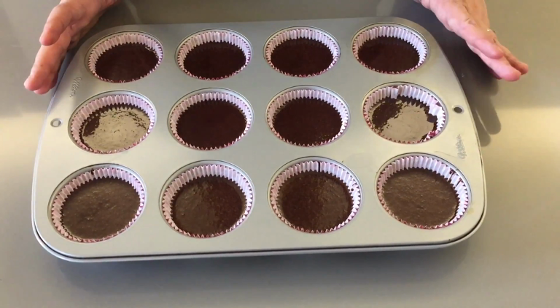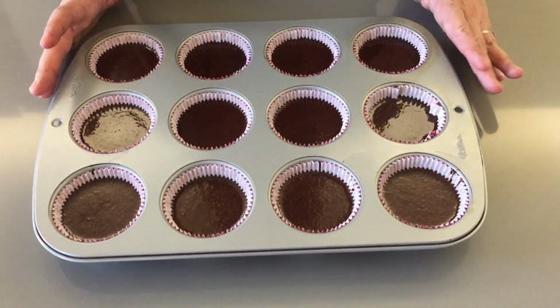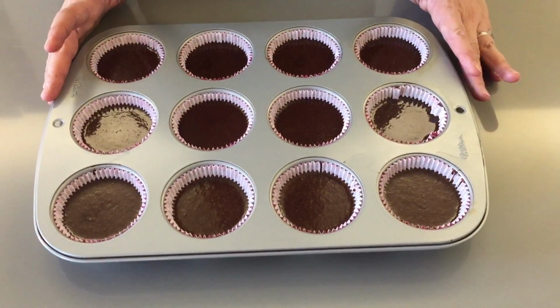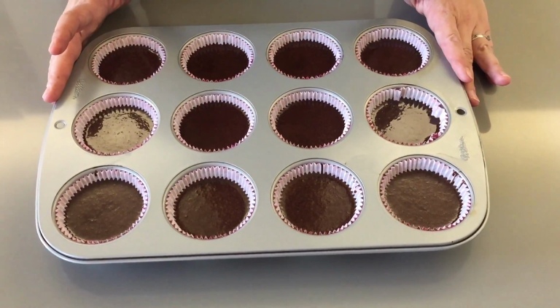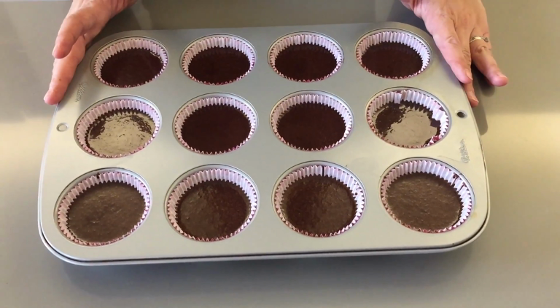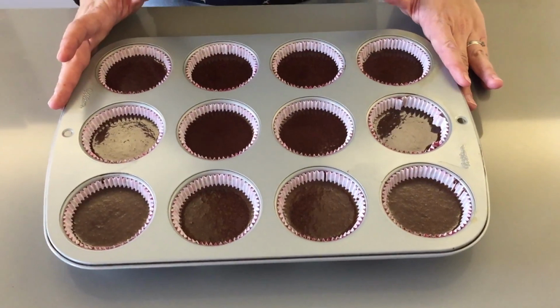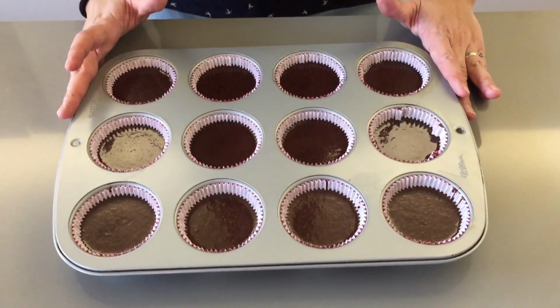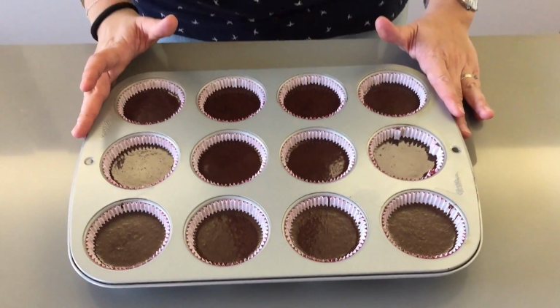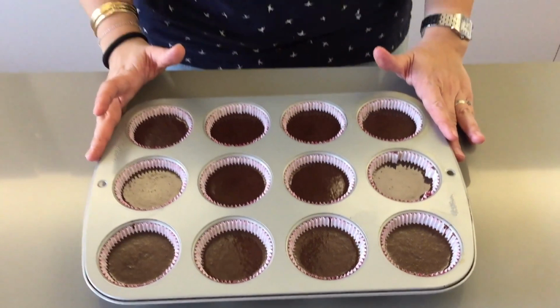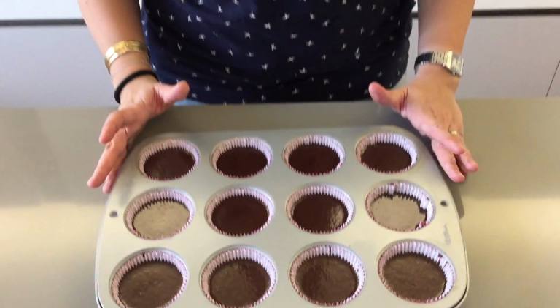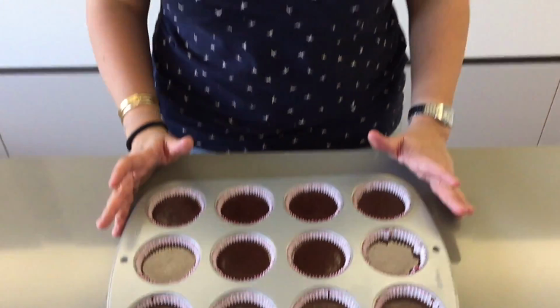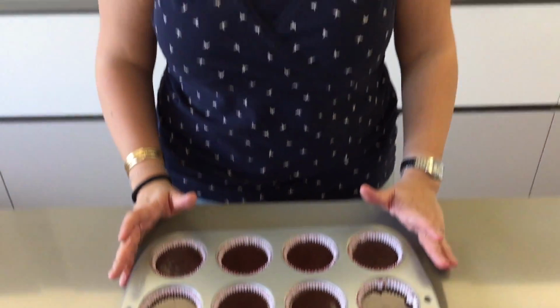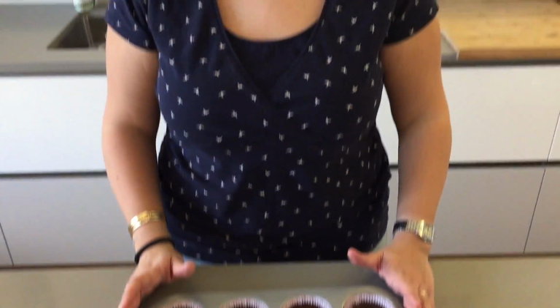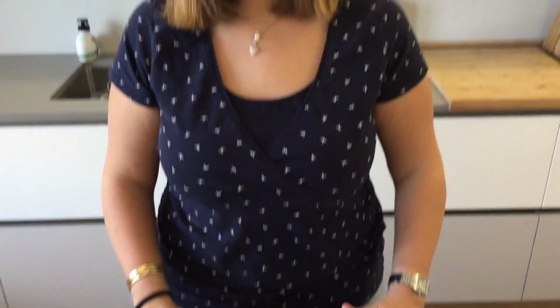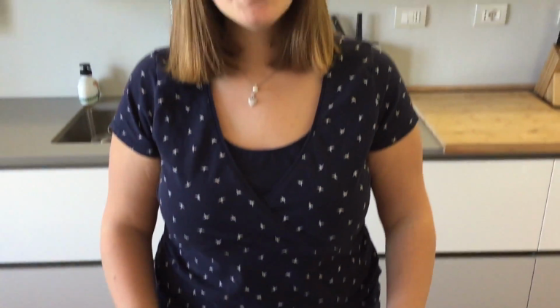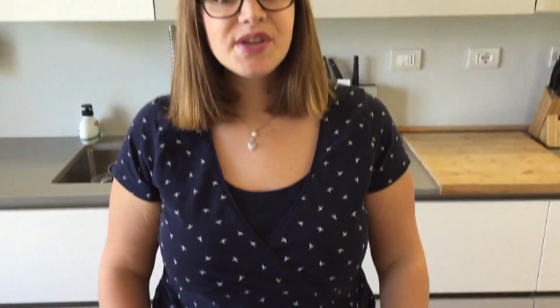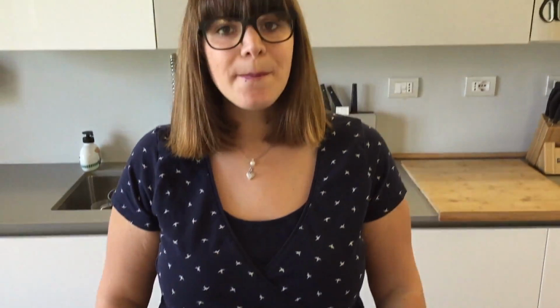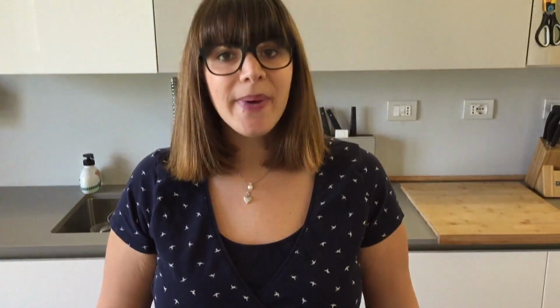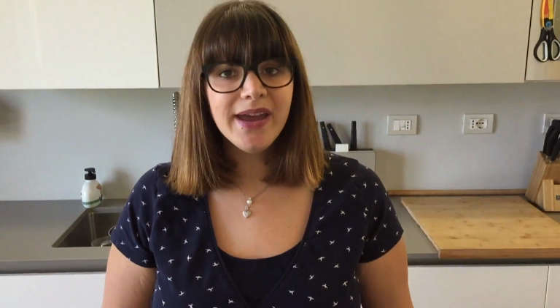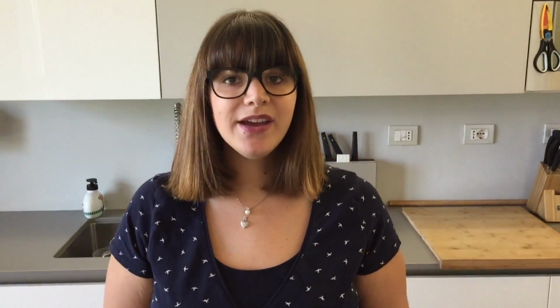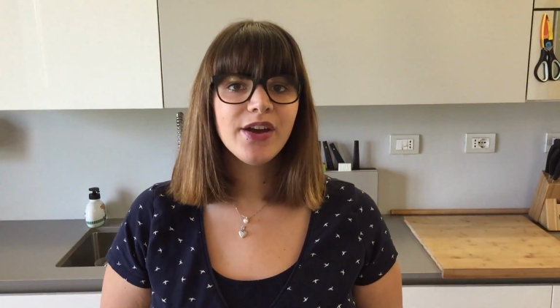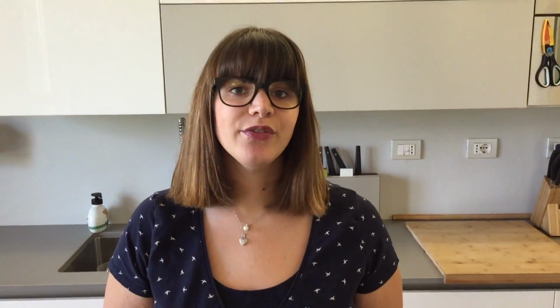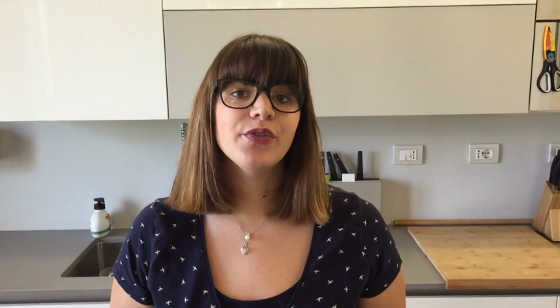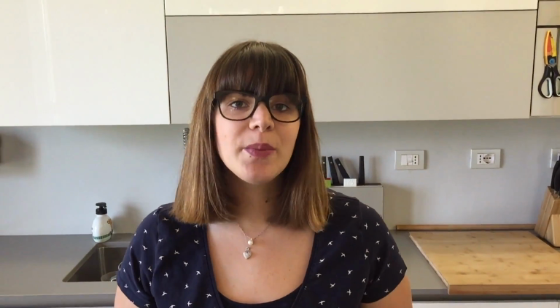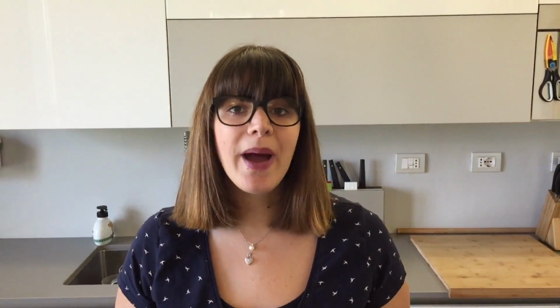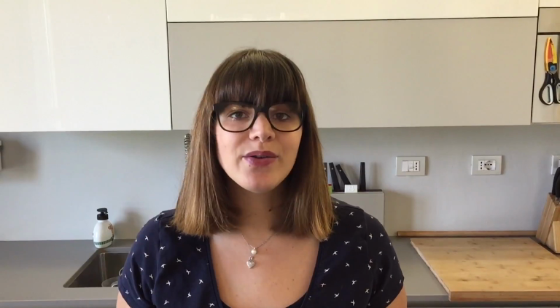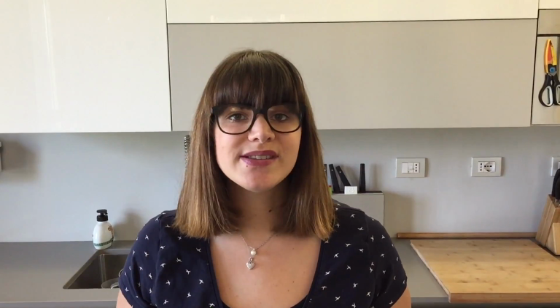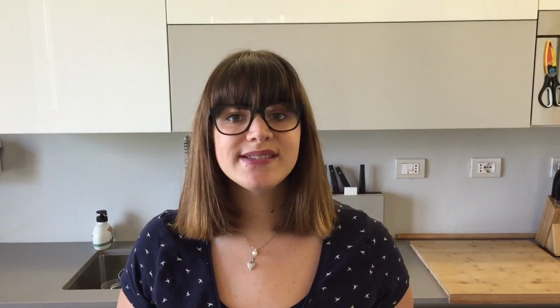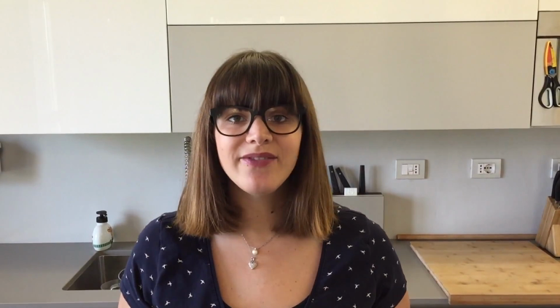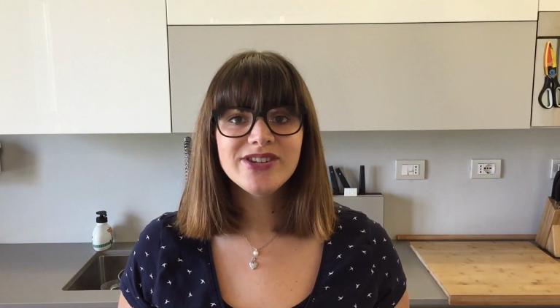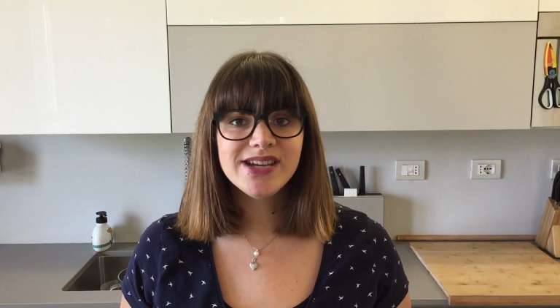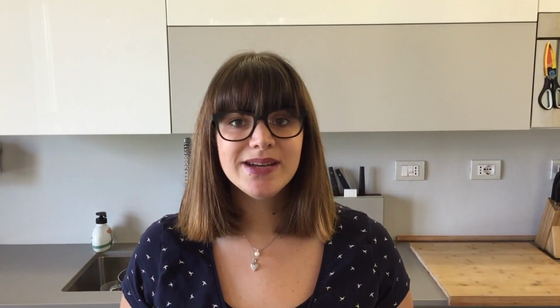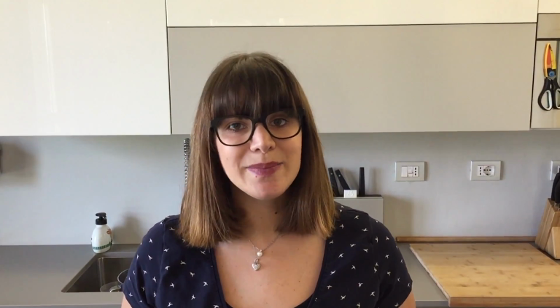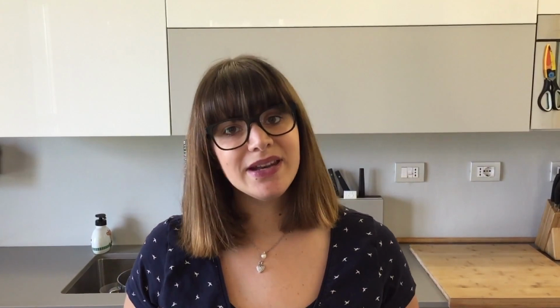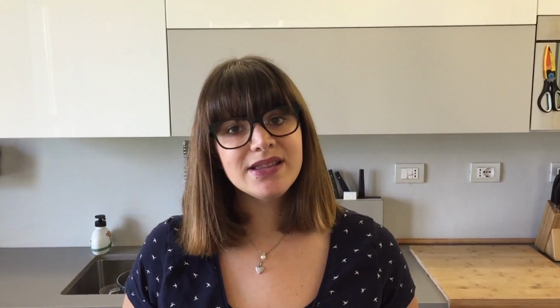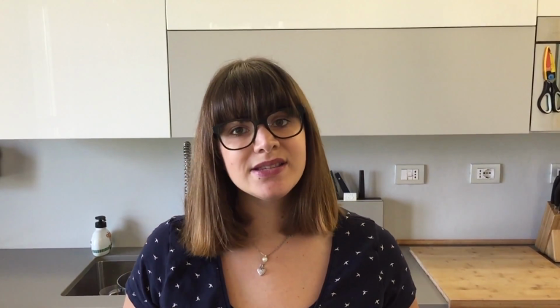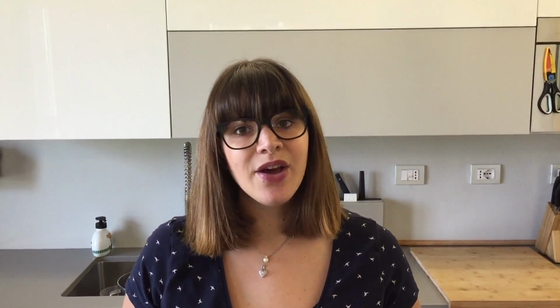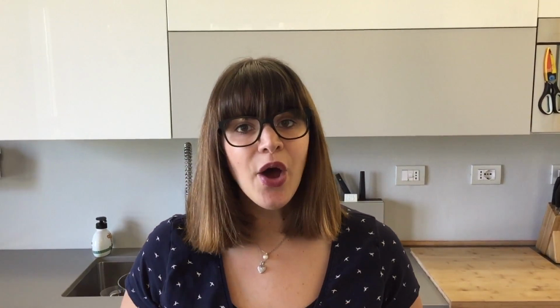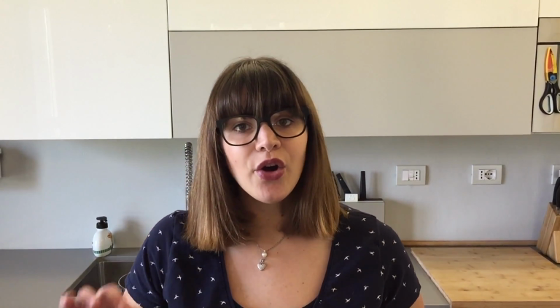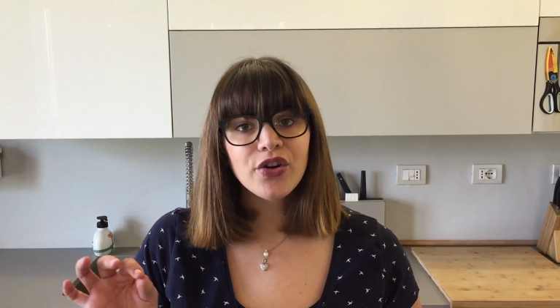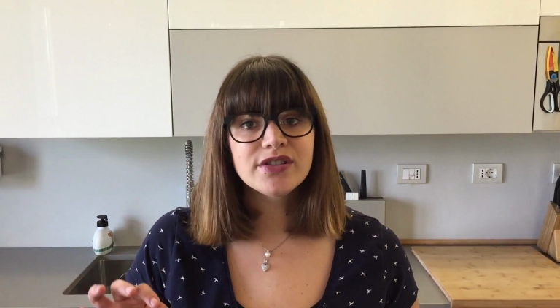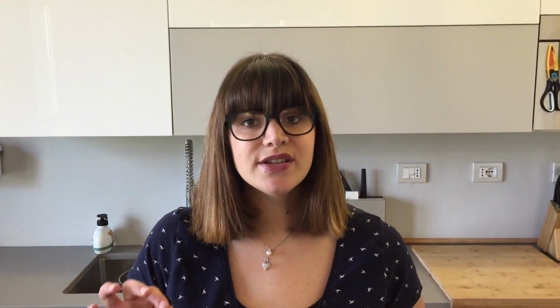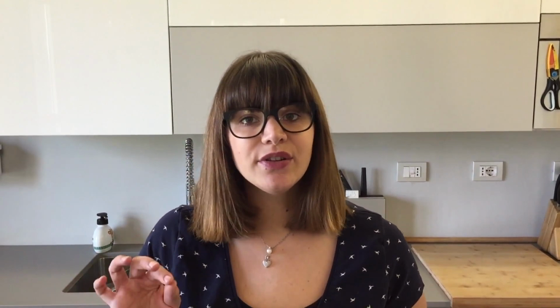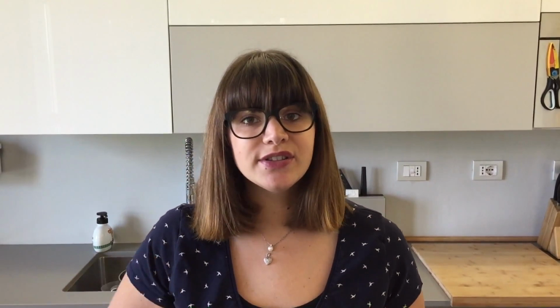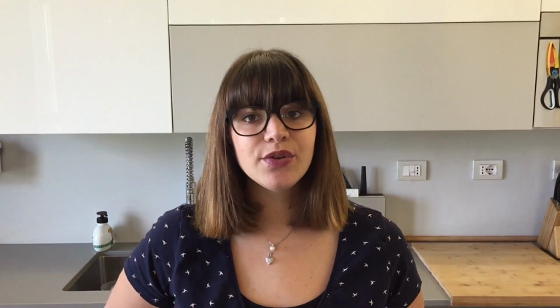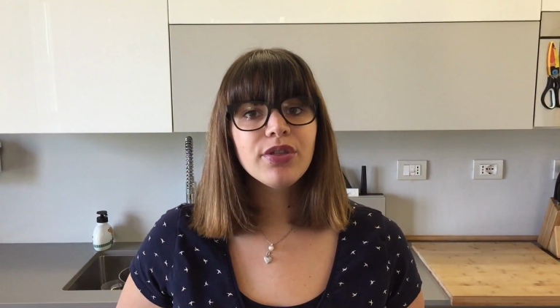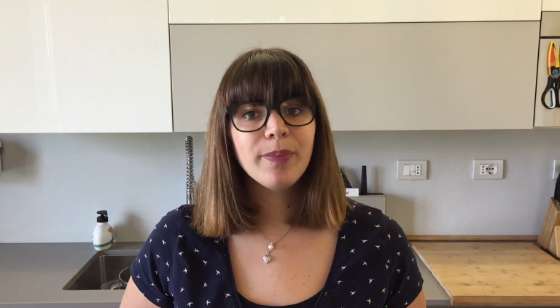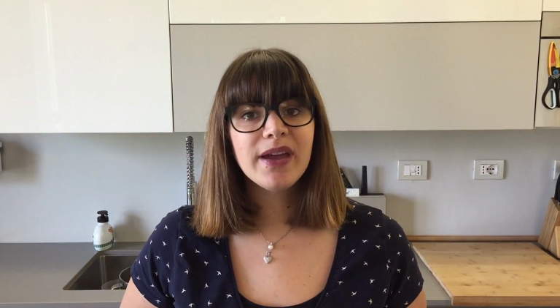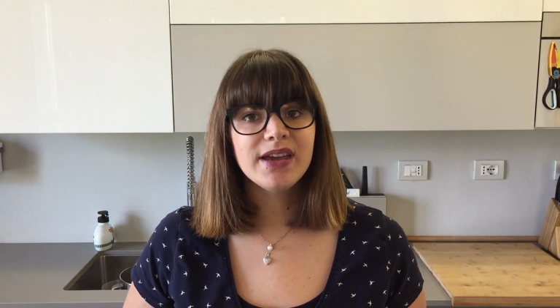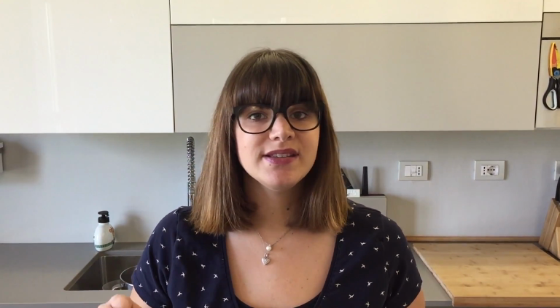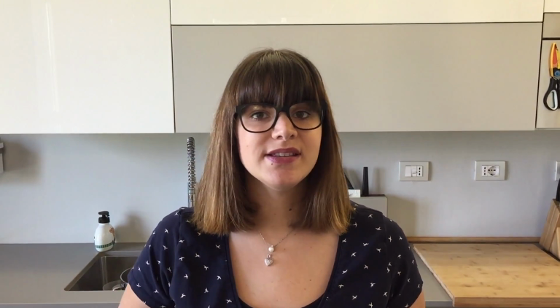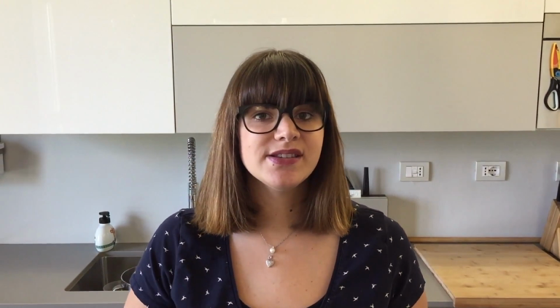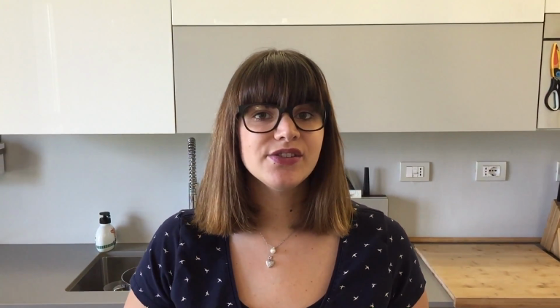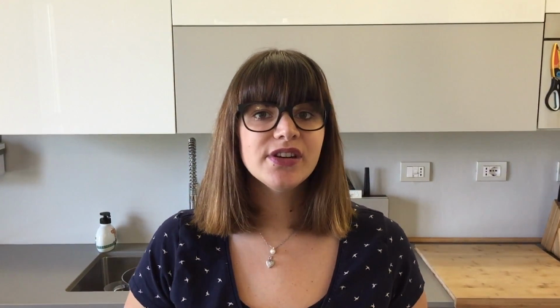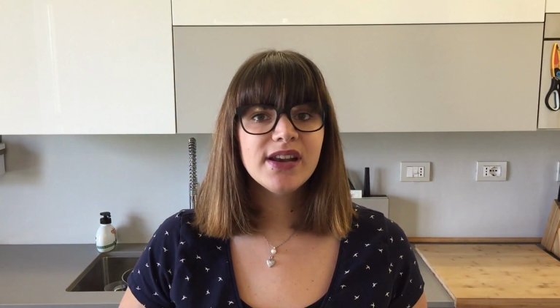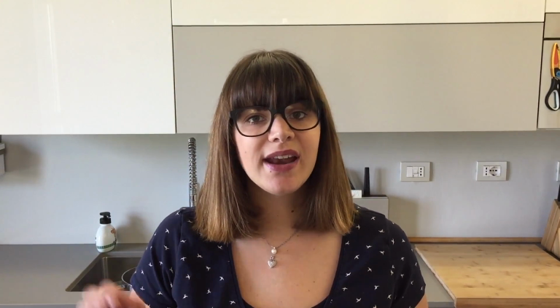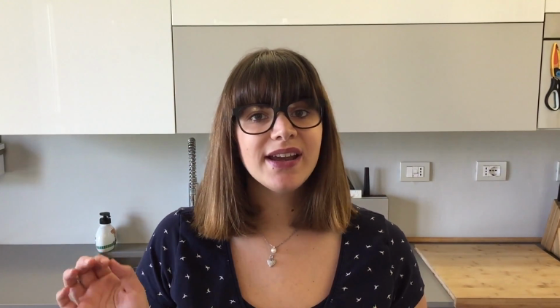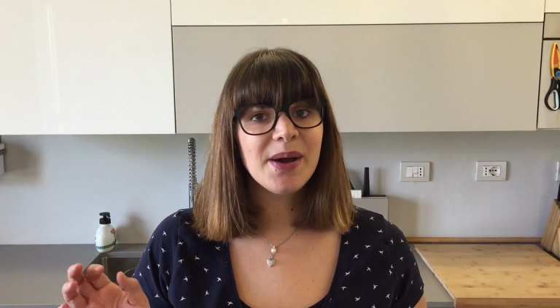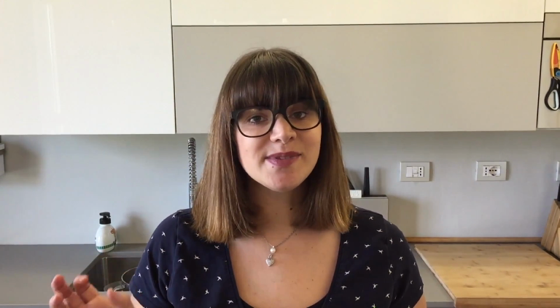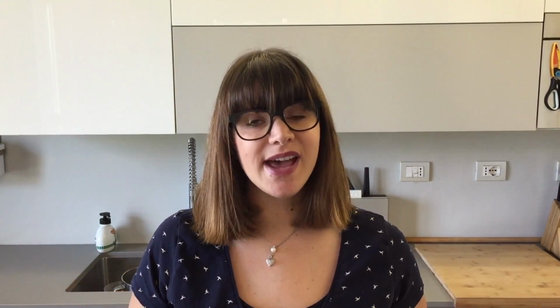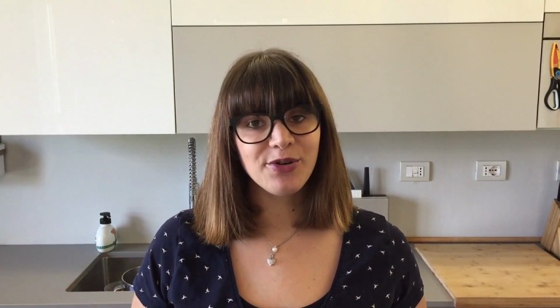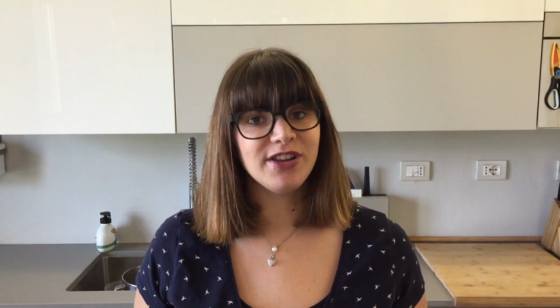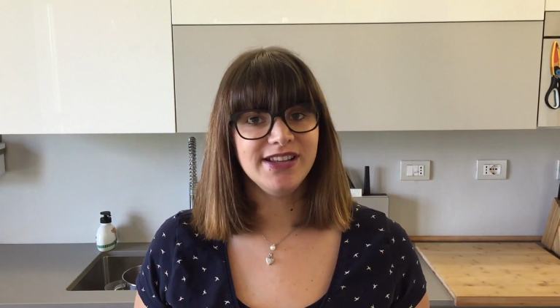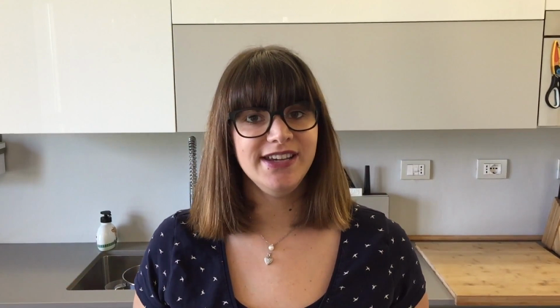Now you want to place your cupcakes in the oven to bake for about 17 minutes, or until a toothpick is inserted and it comes out clean.